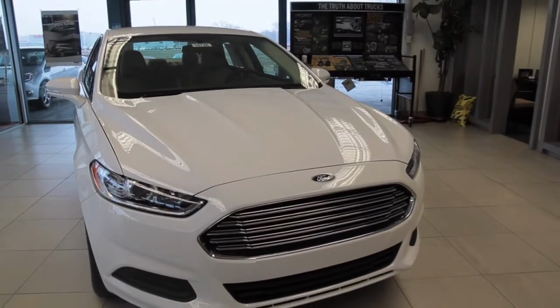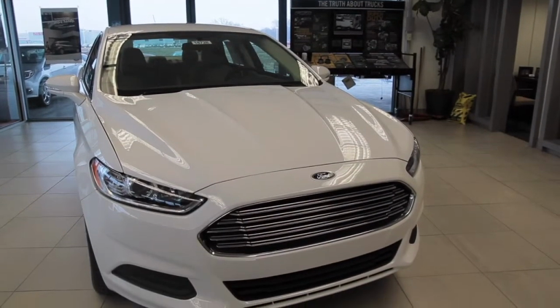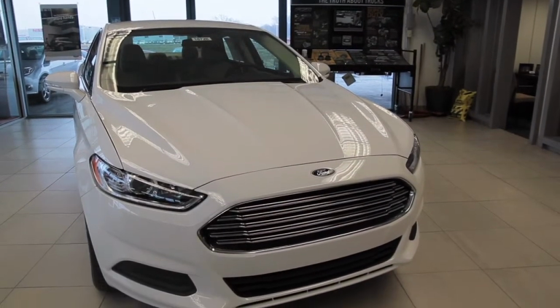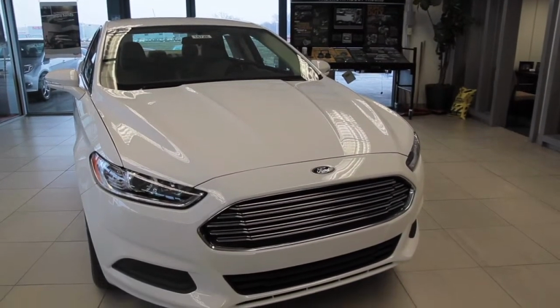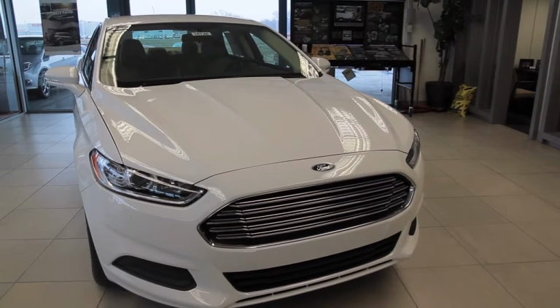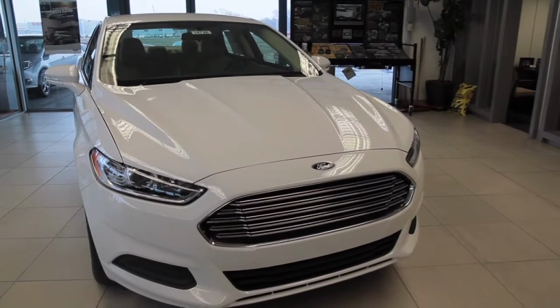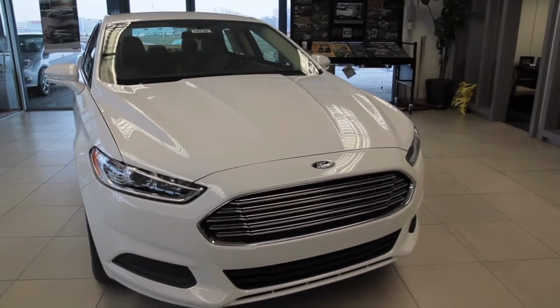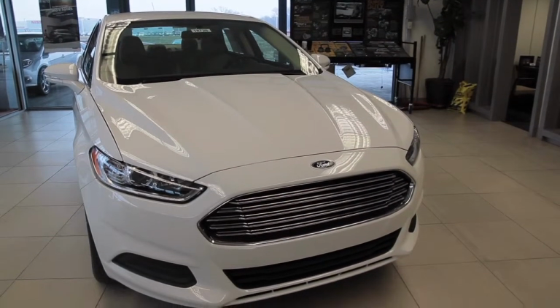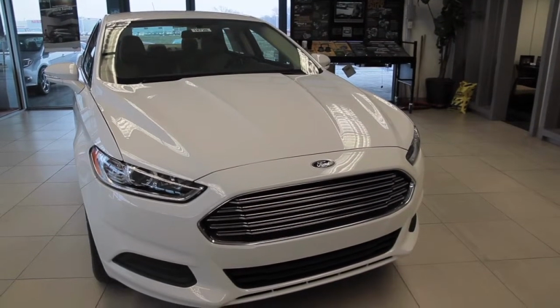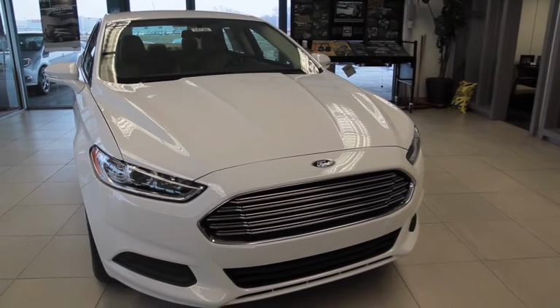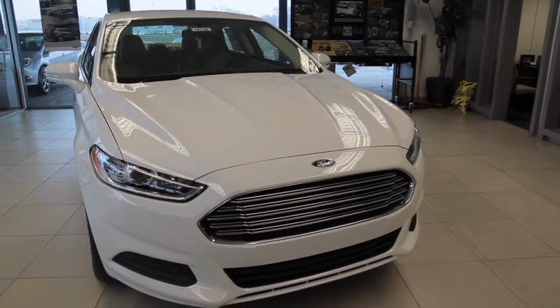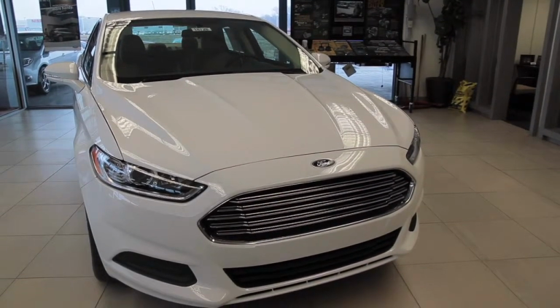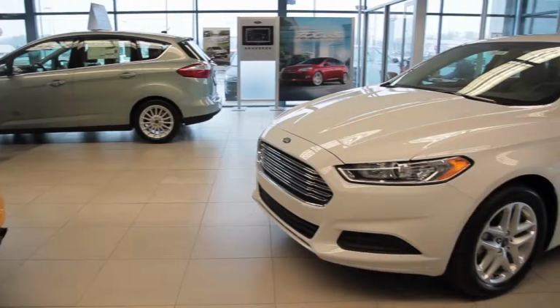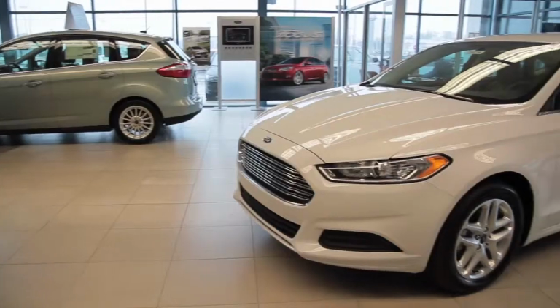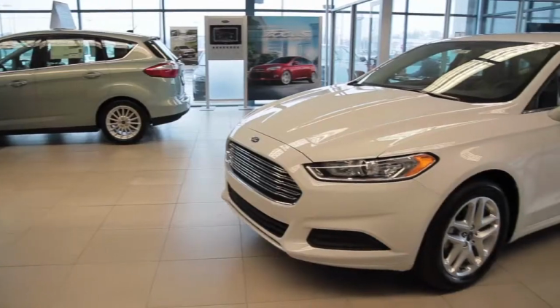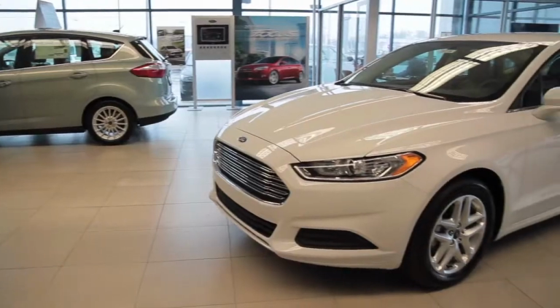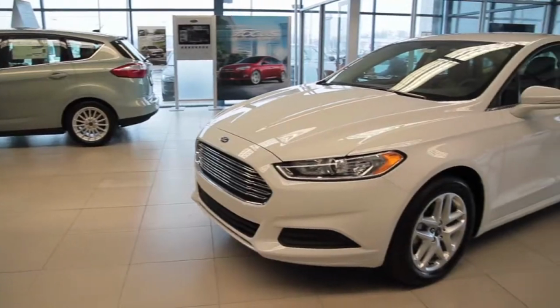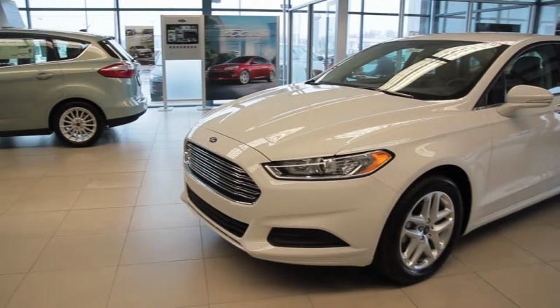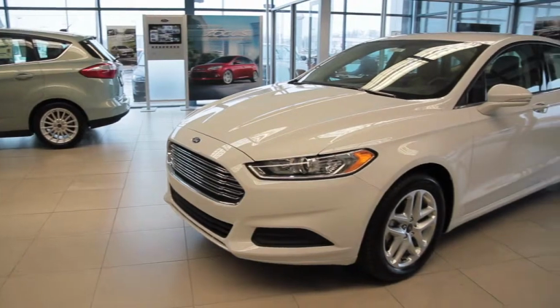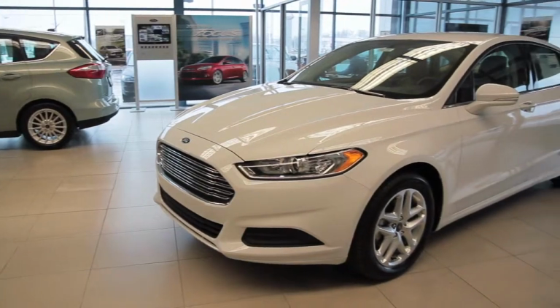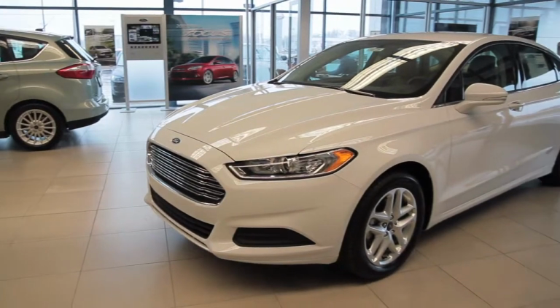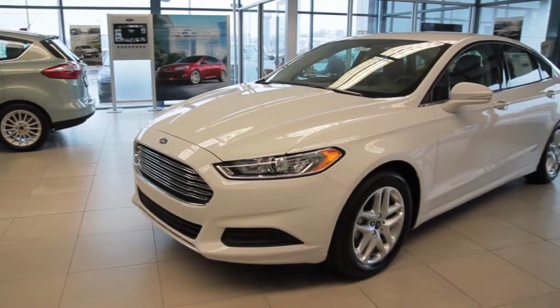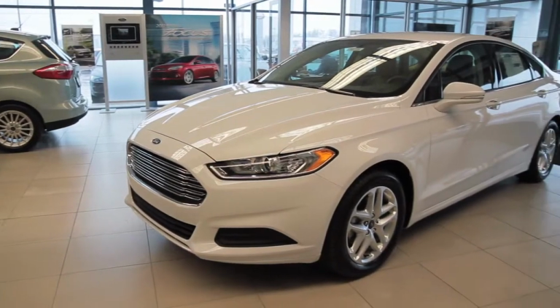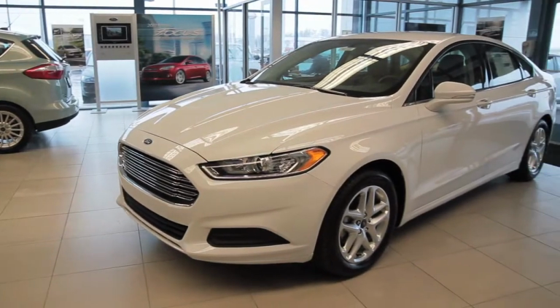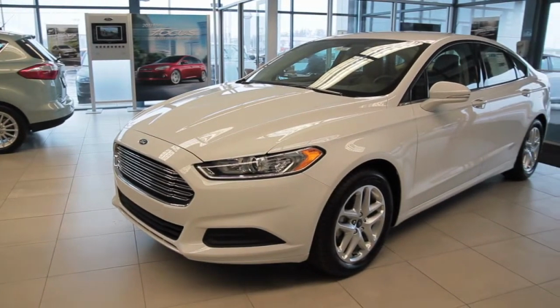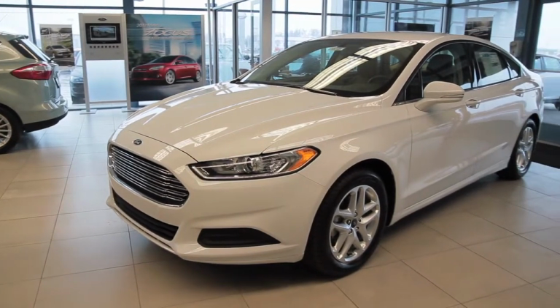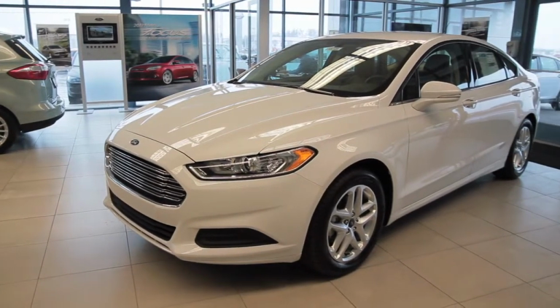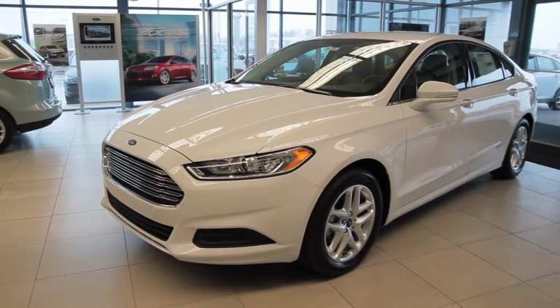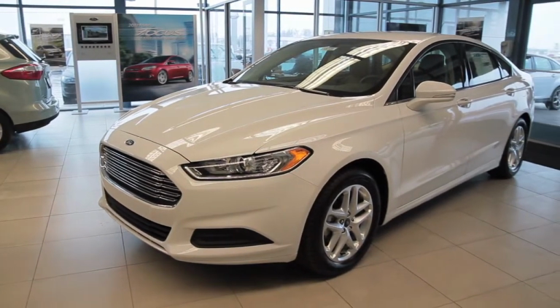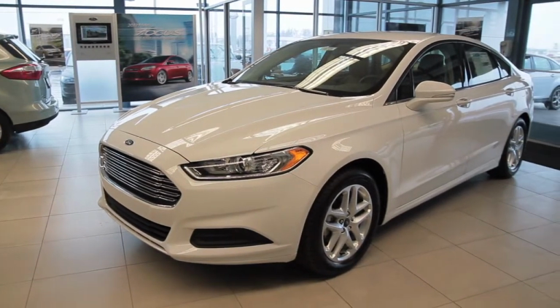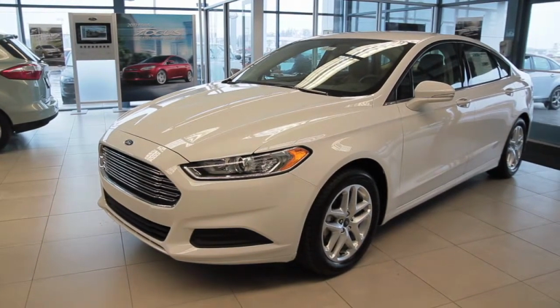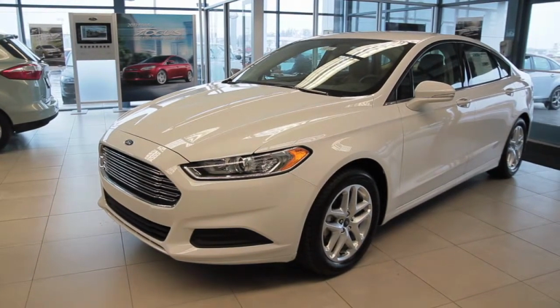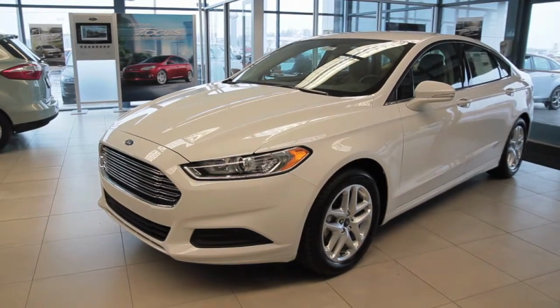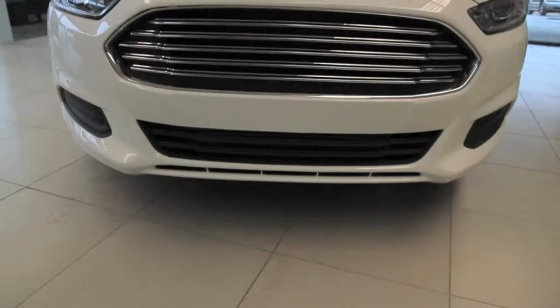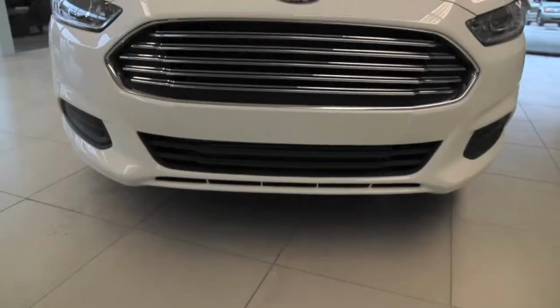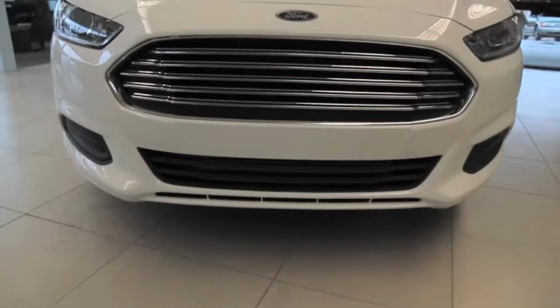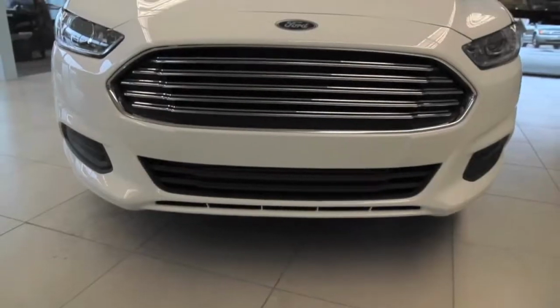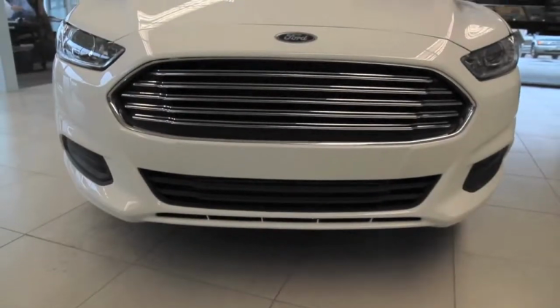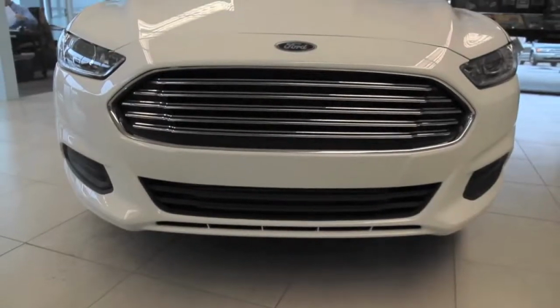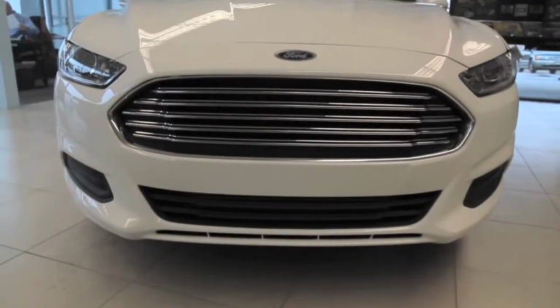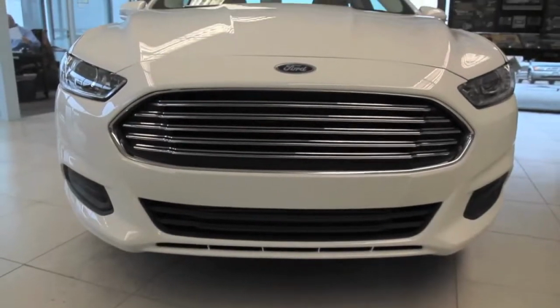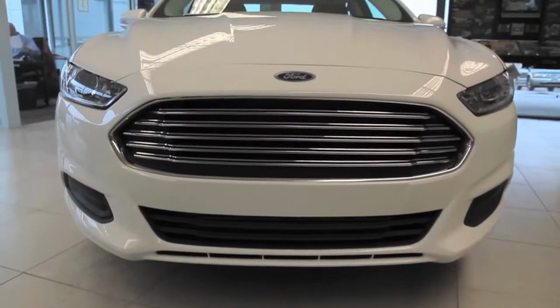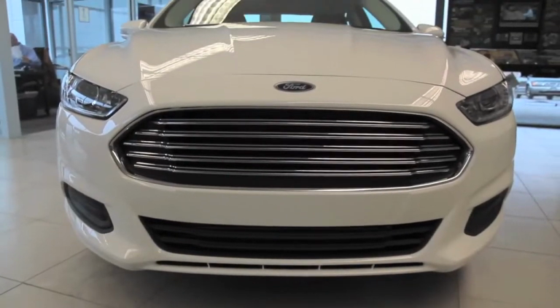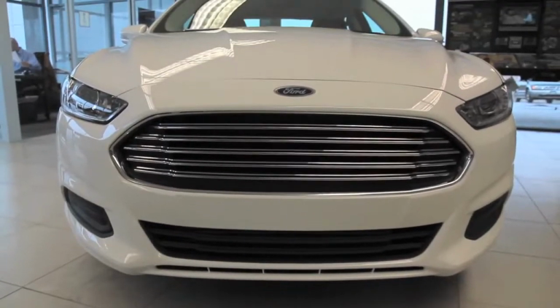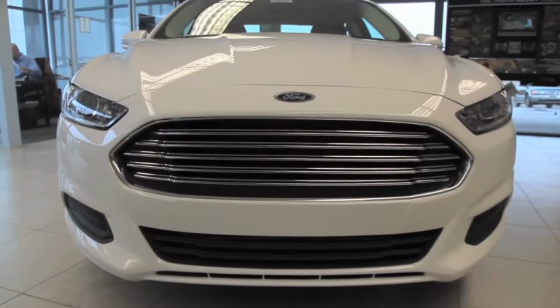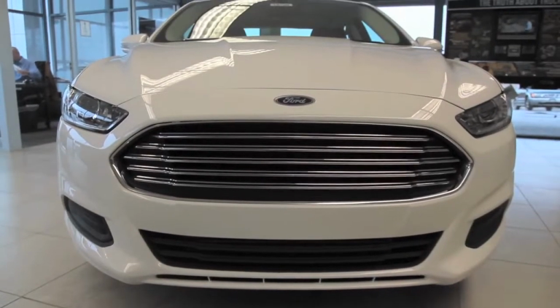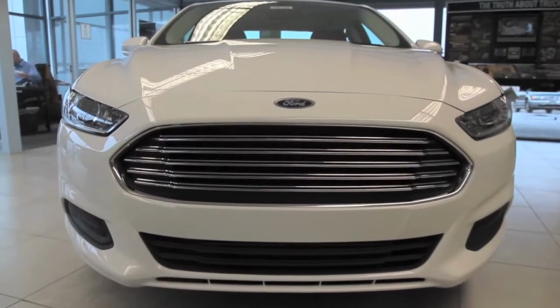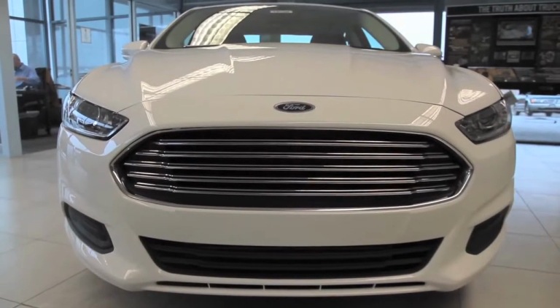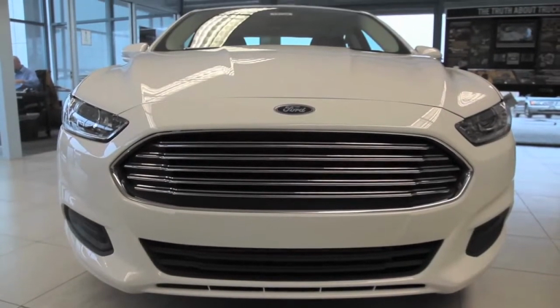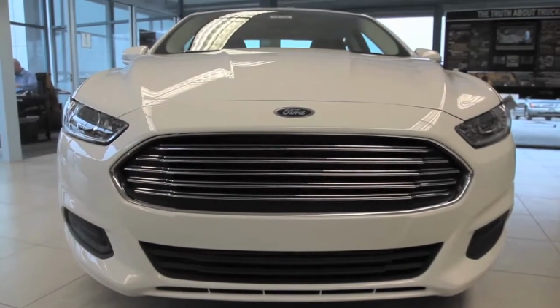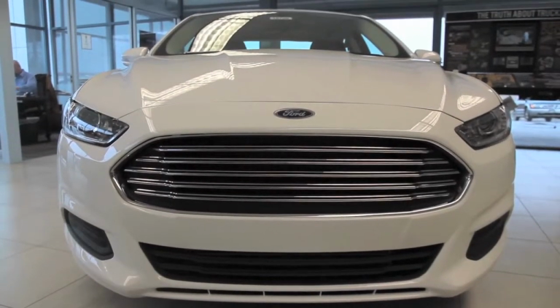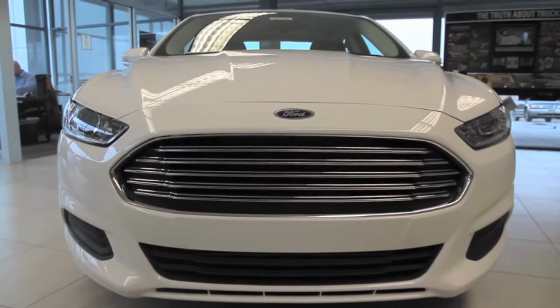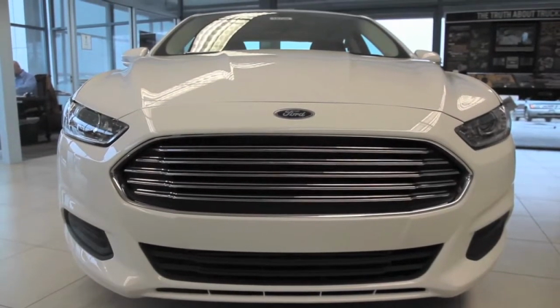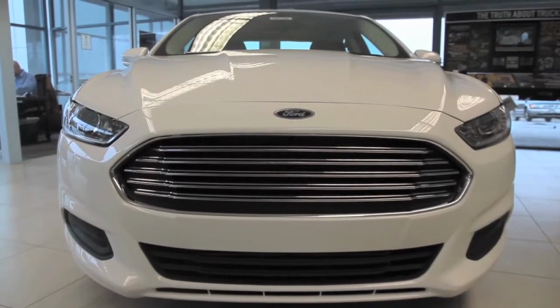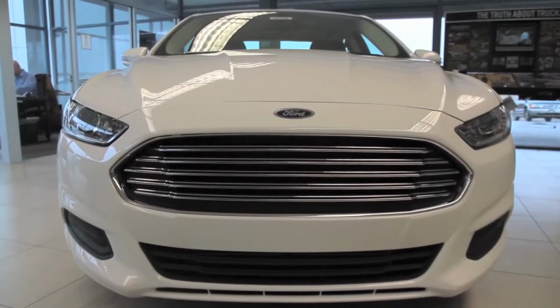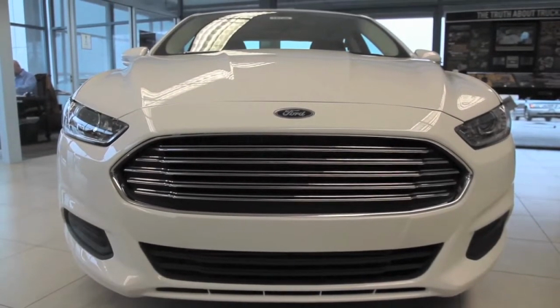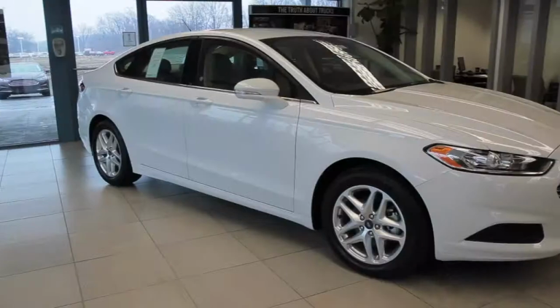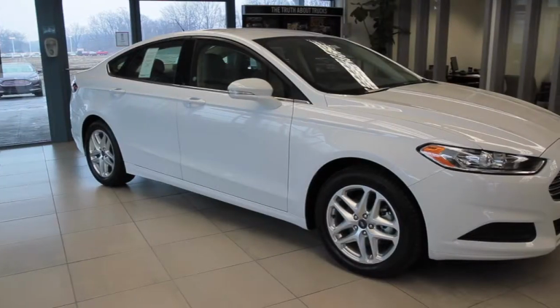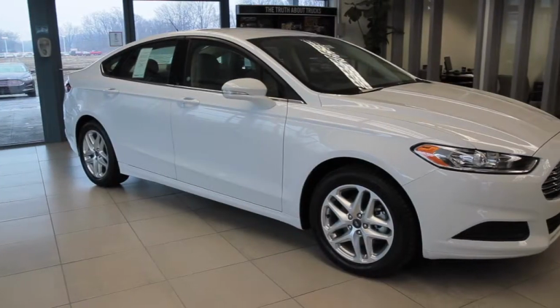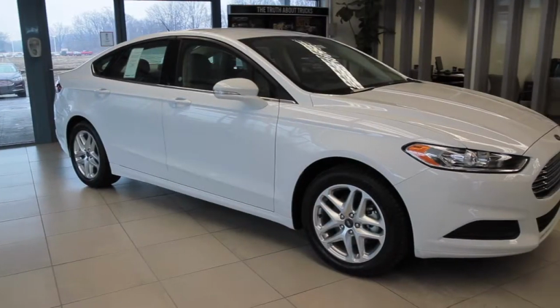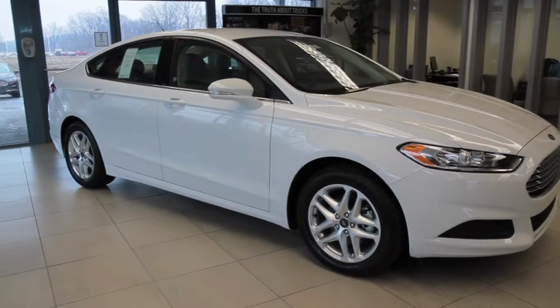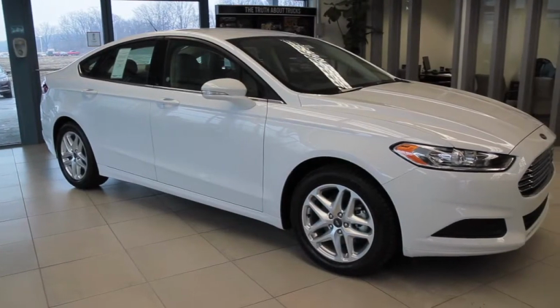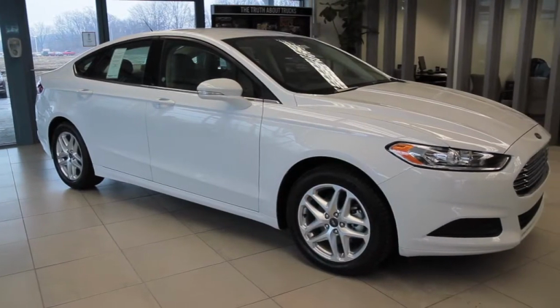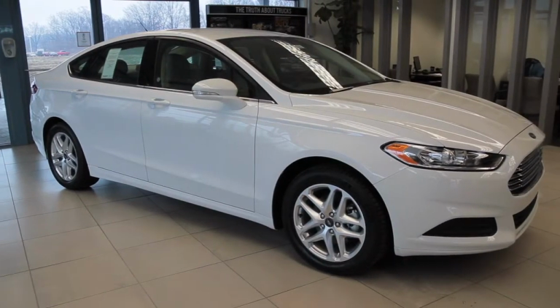The new slope design, the new grille — if you look at the entire car, nothing's the same.